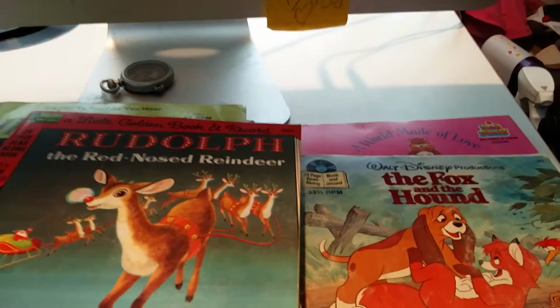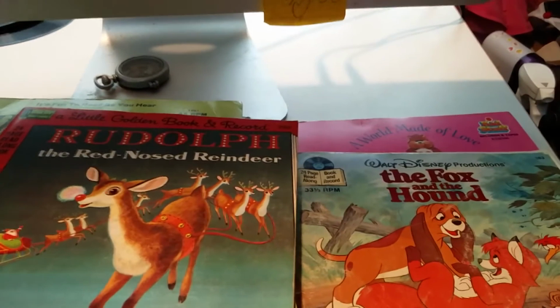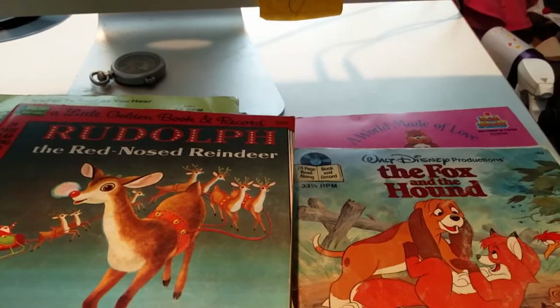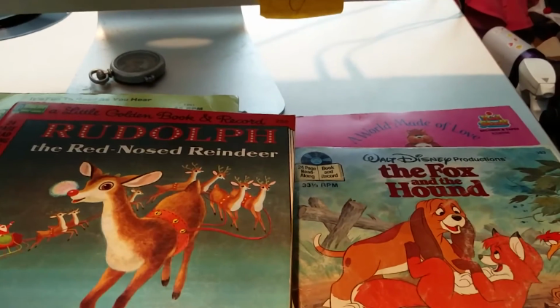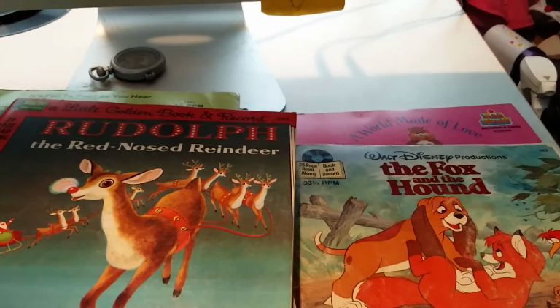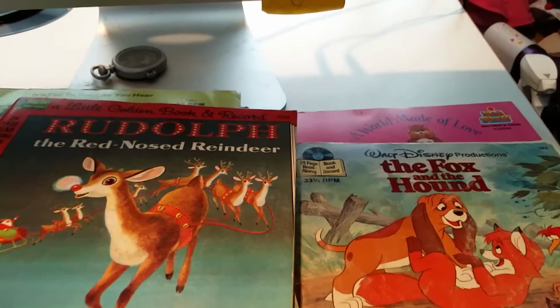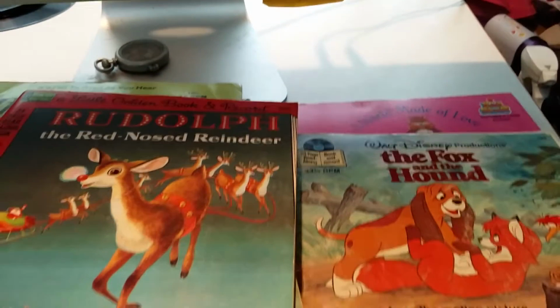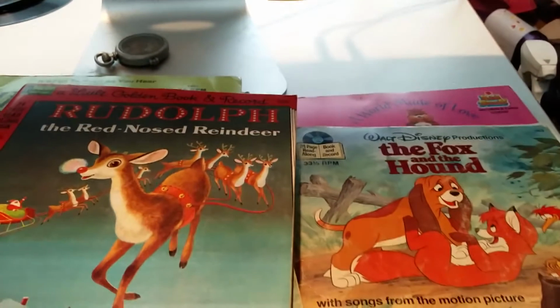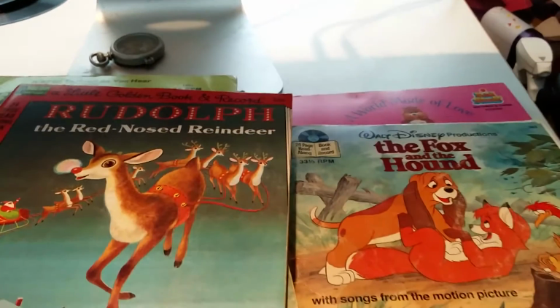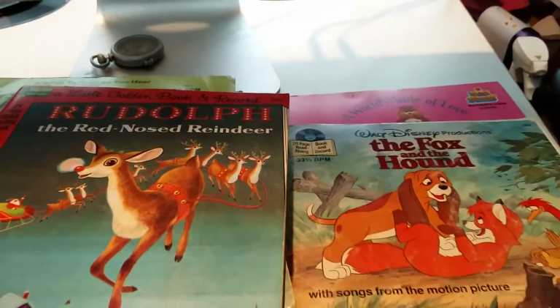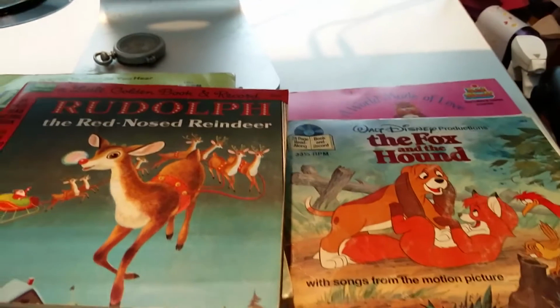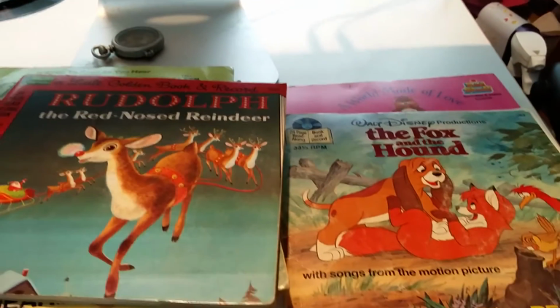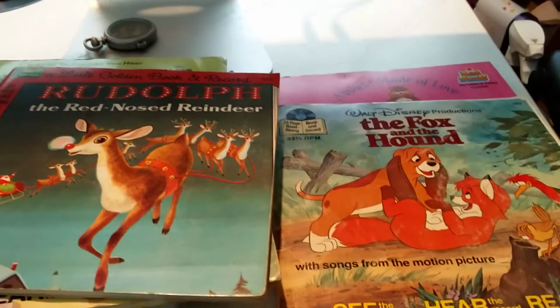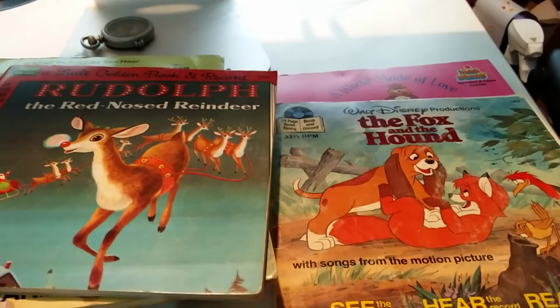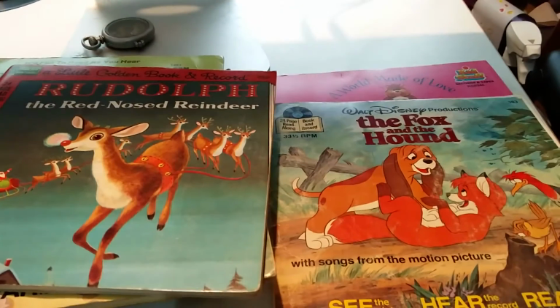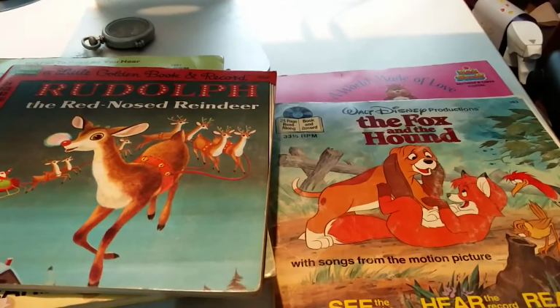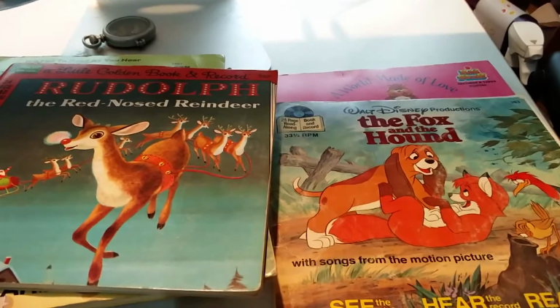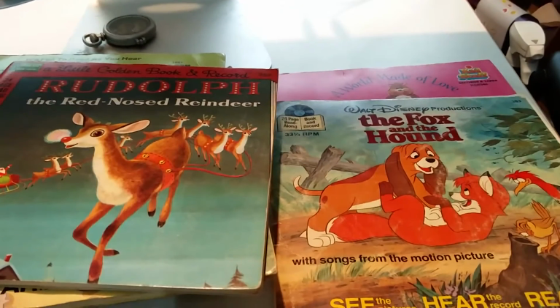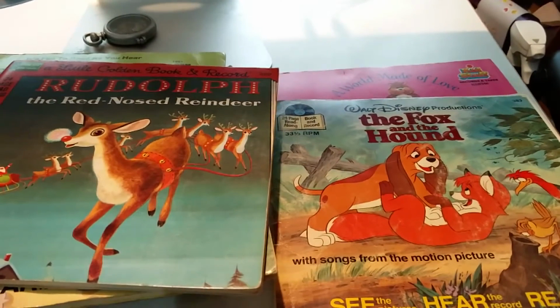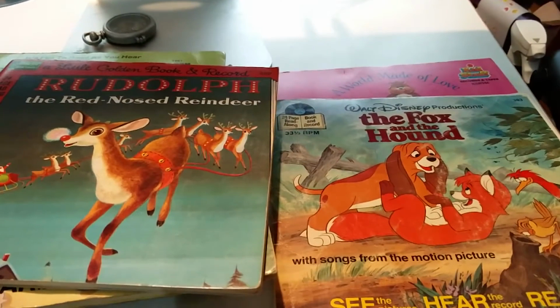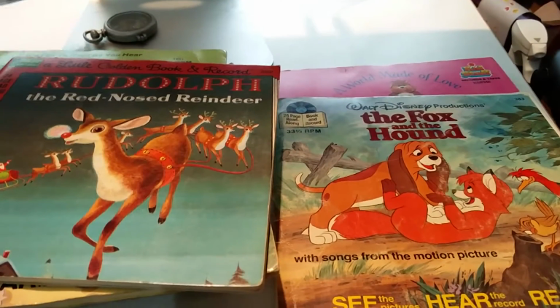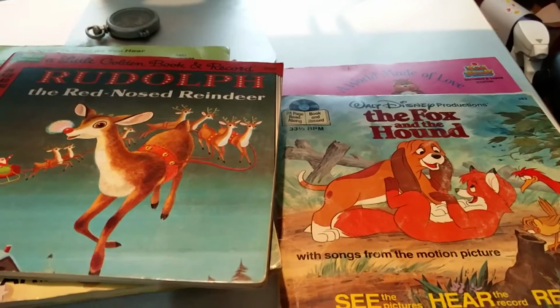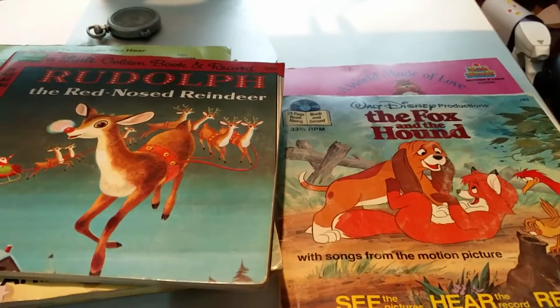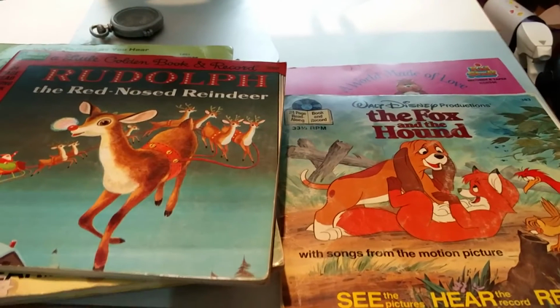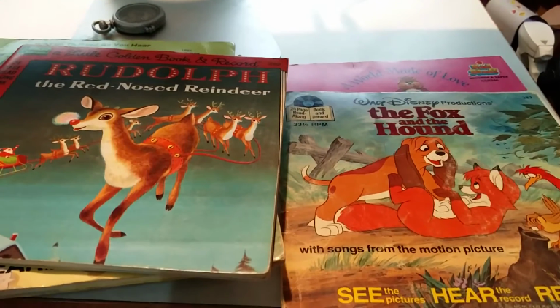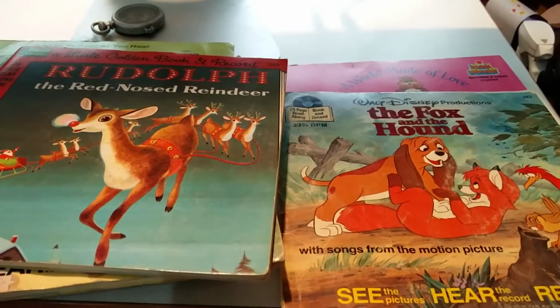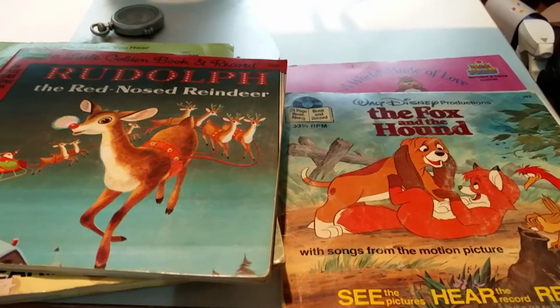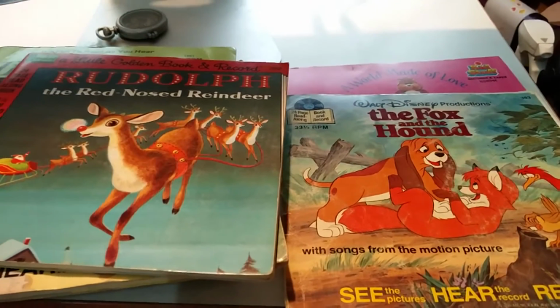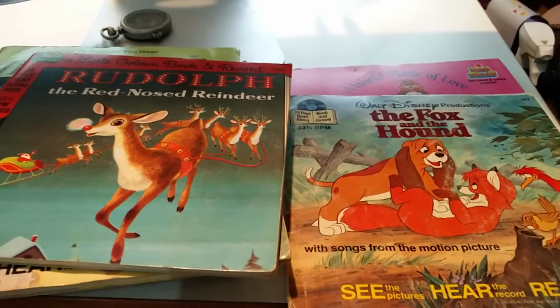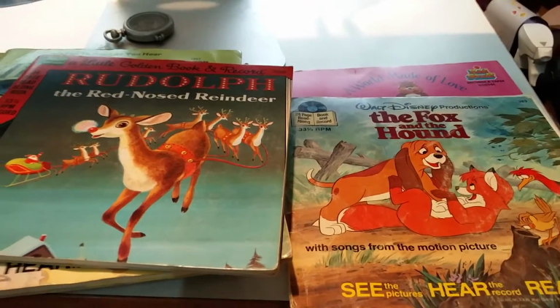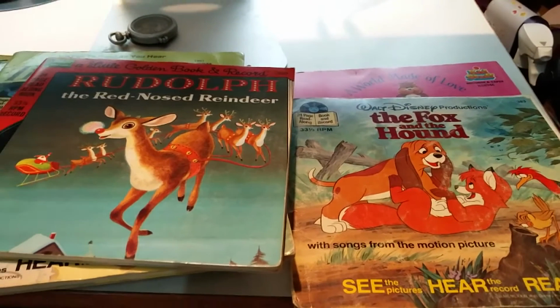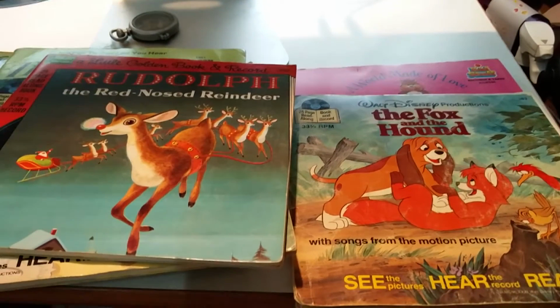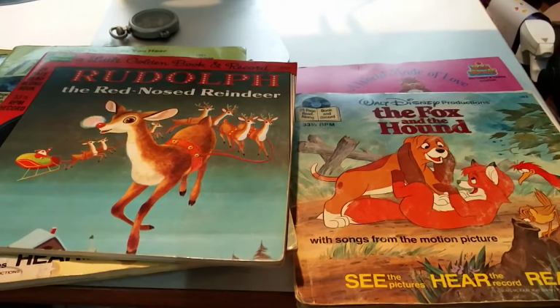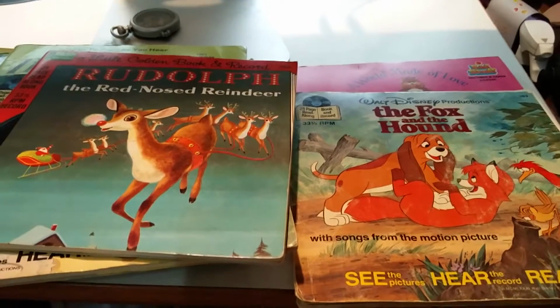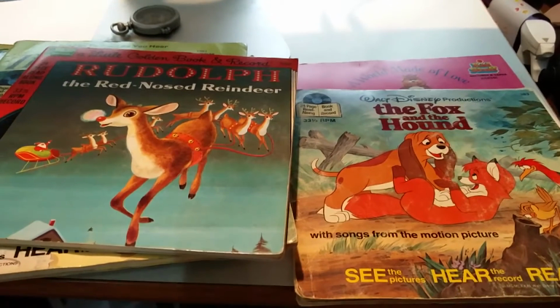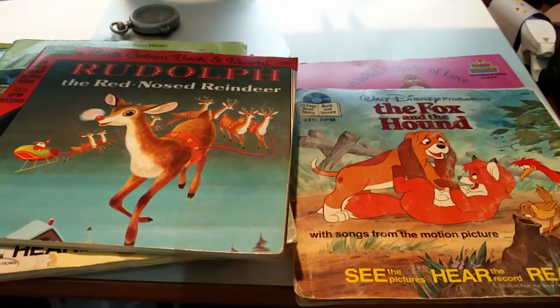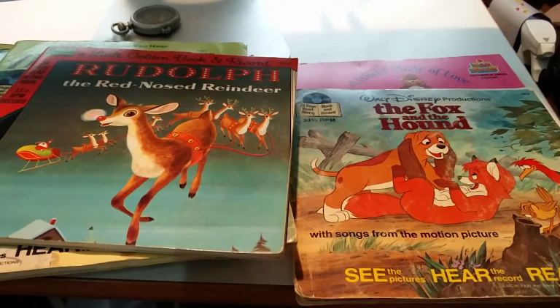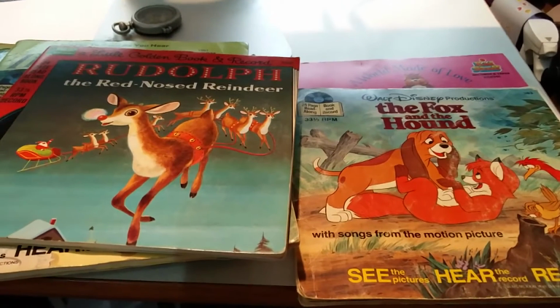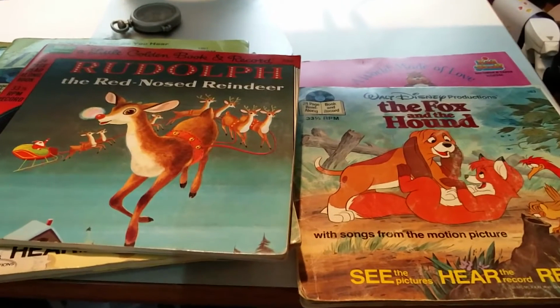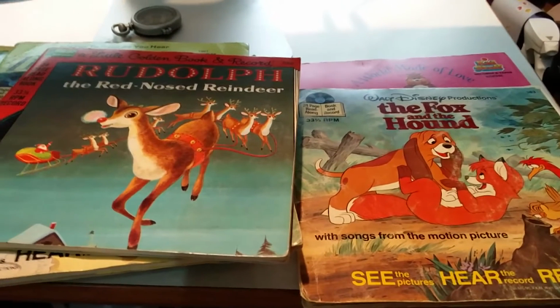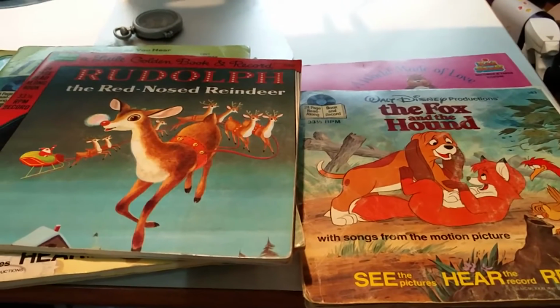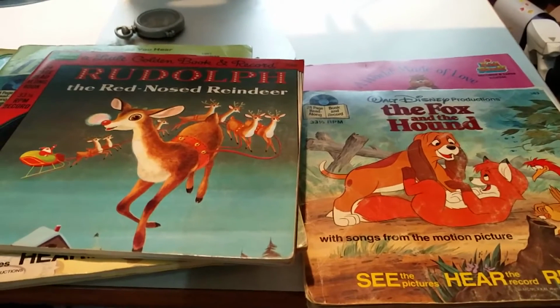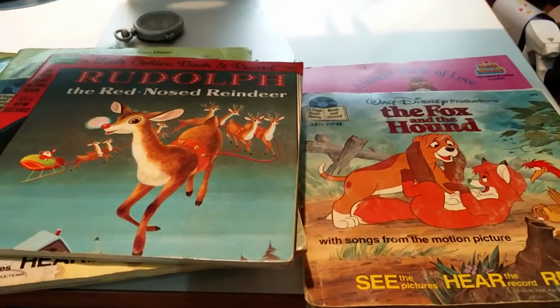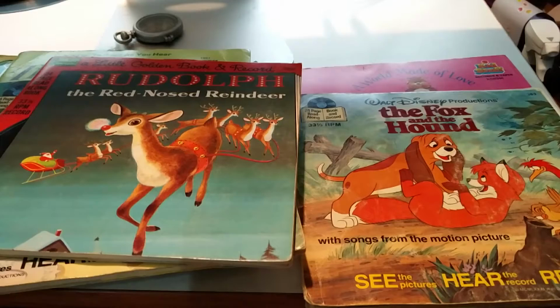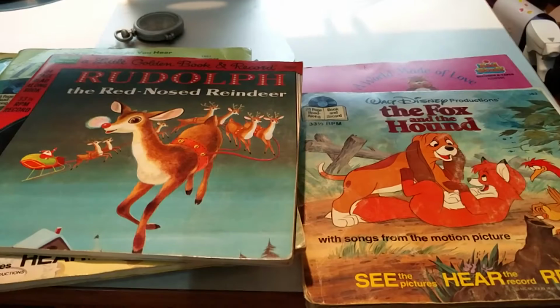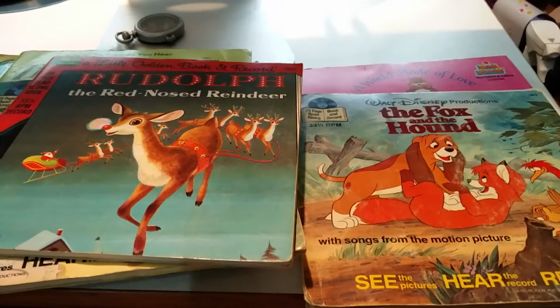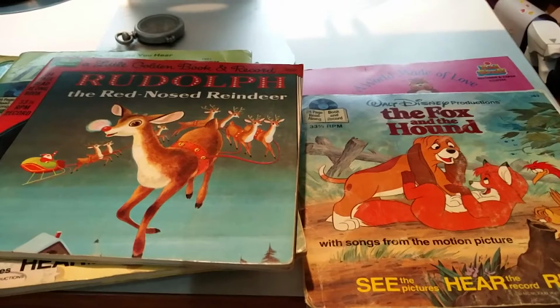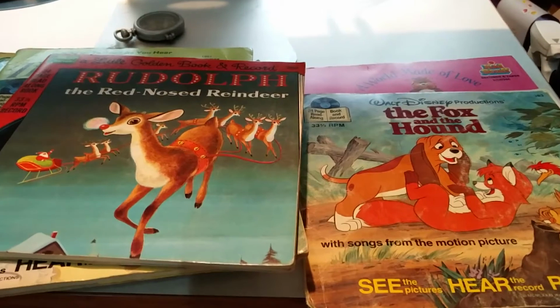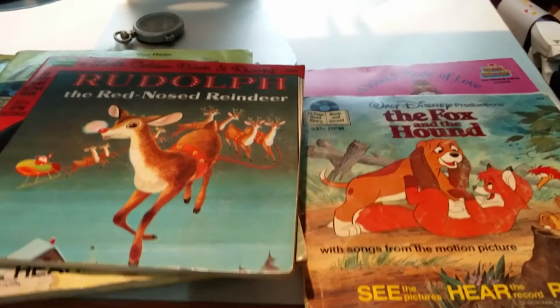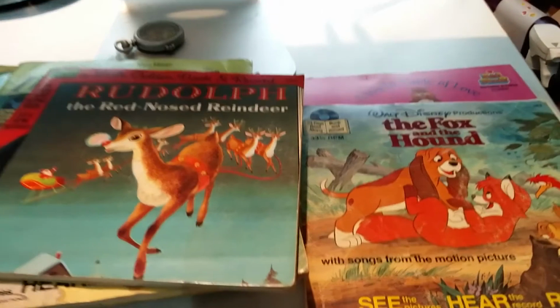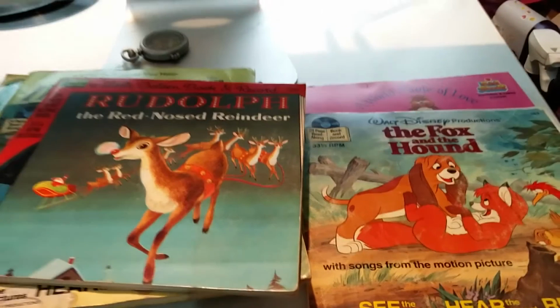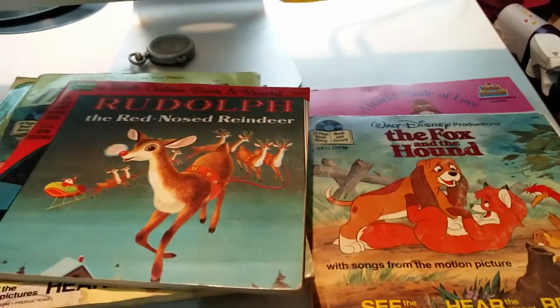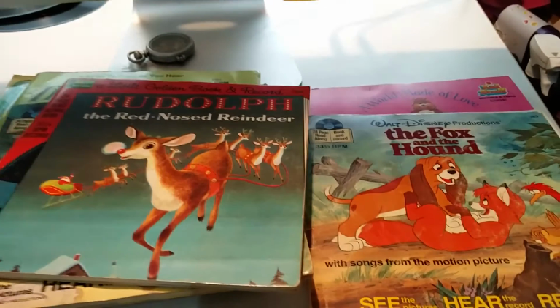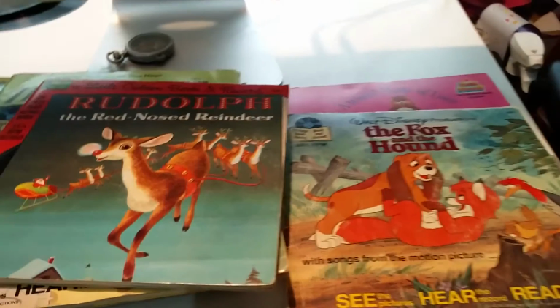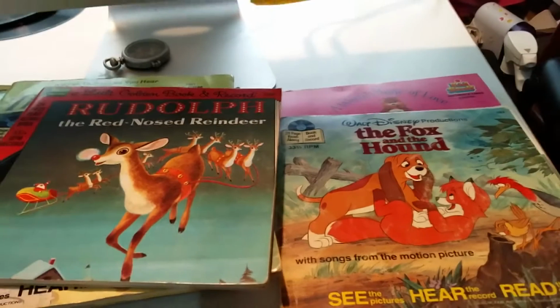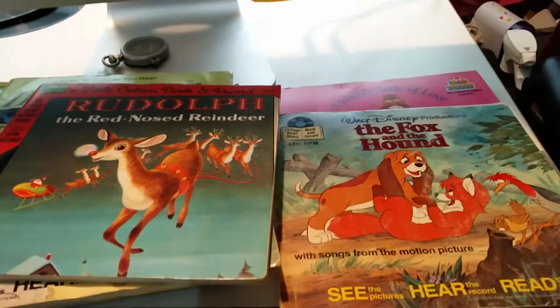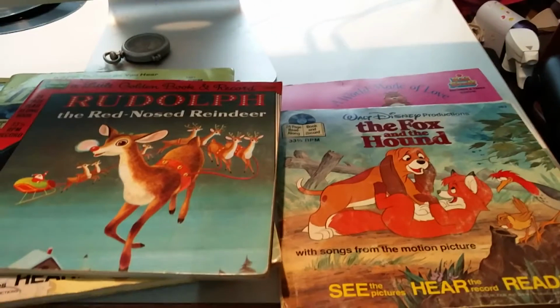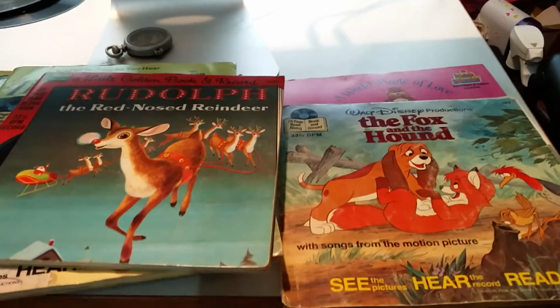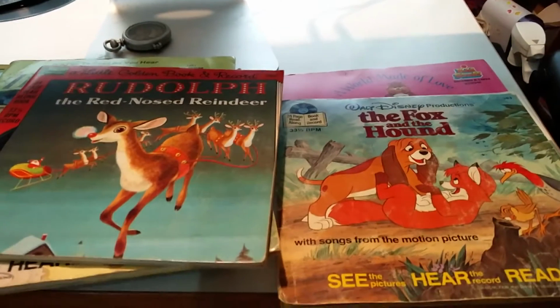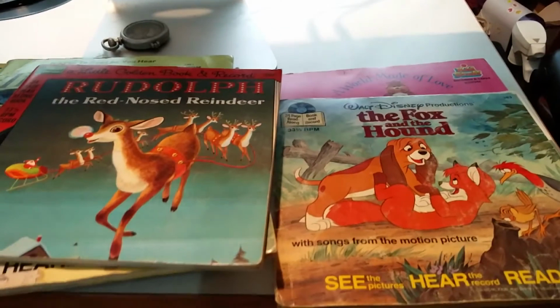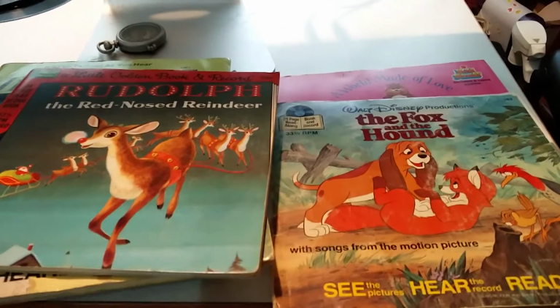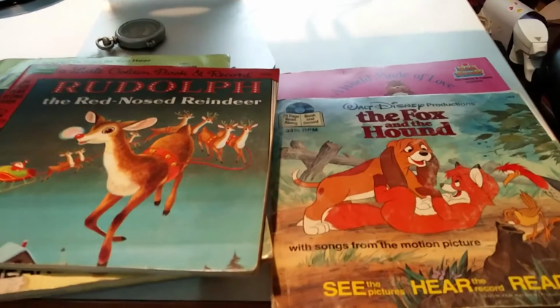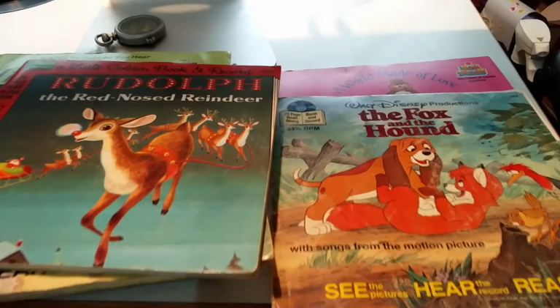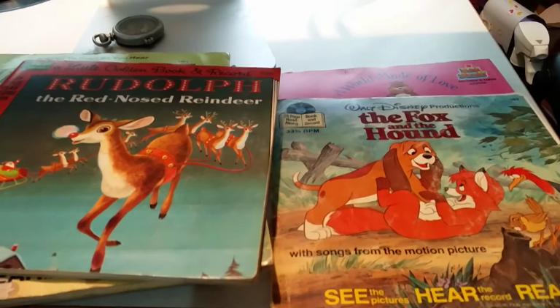Hey everybody. I just got back from doing garage sales and flea markets and I'm going to go over what I found.